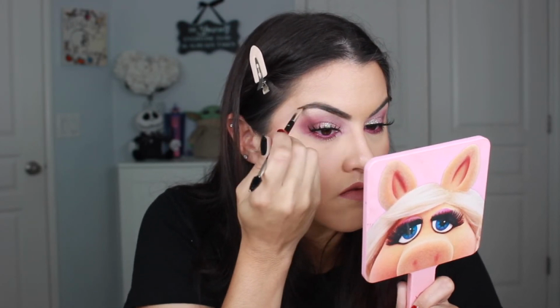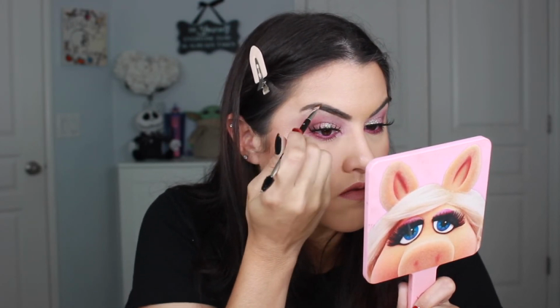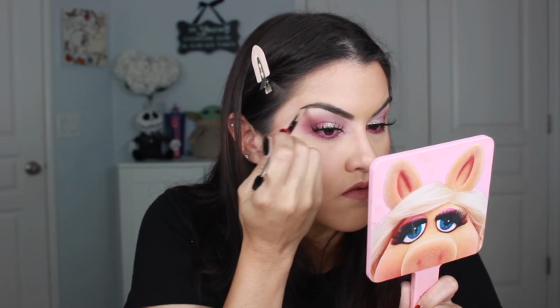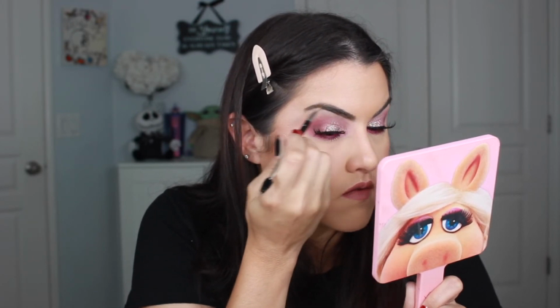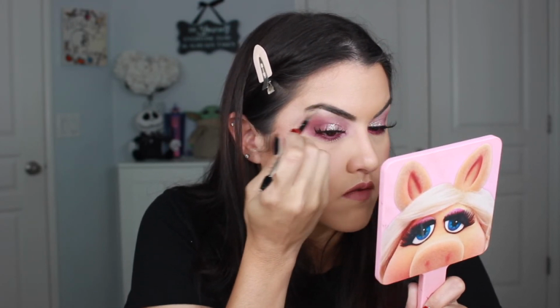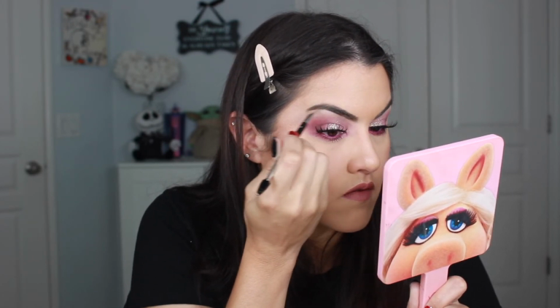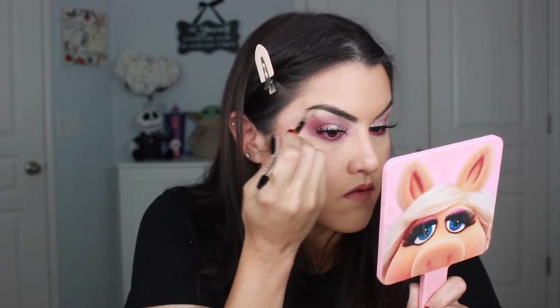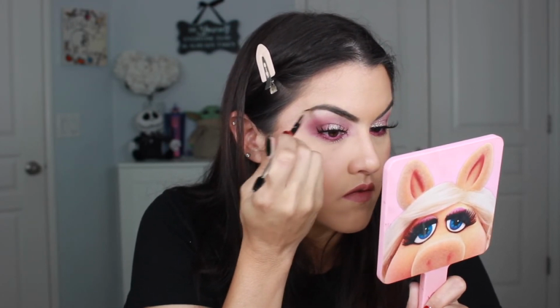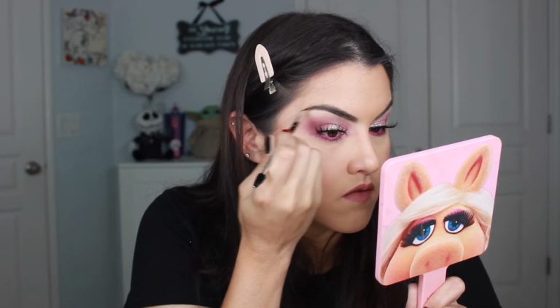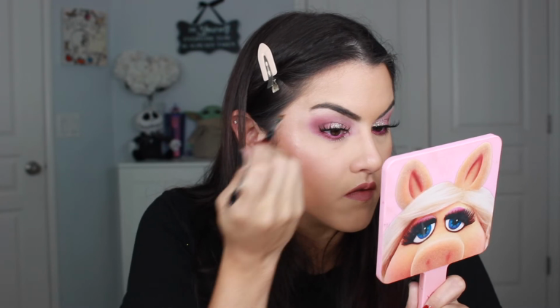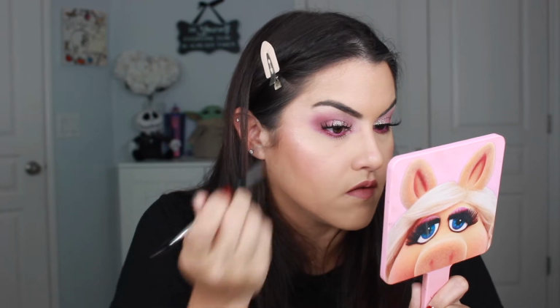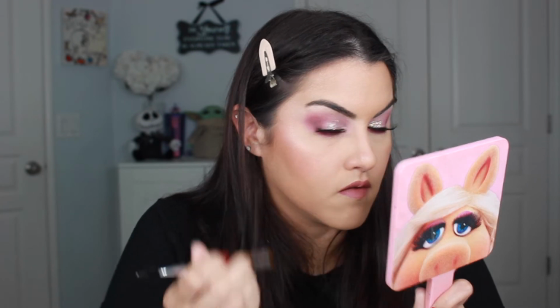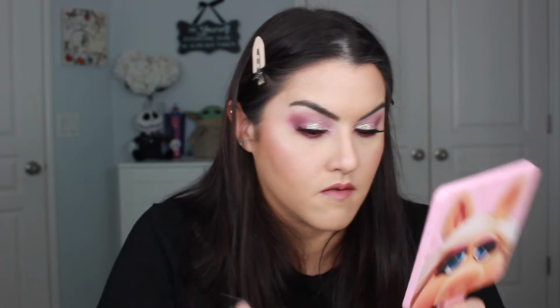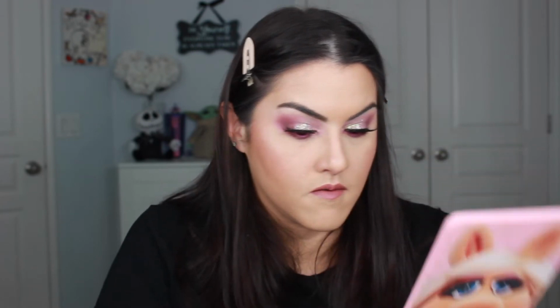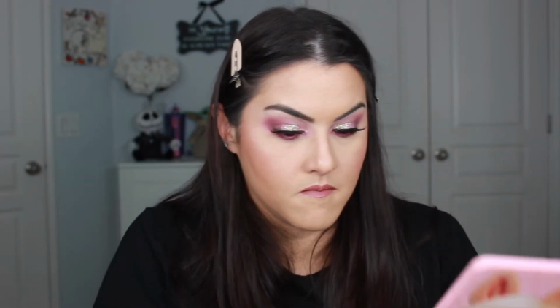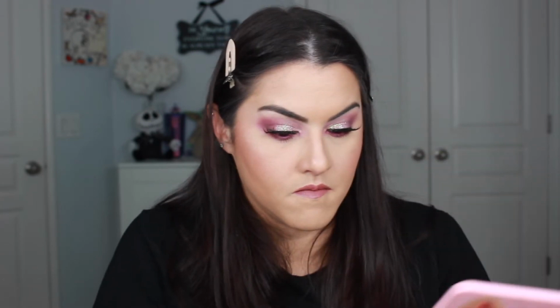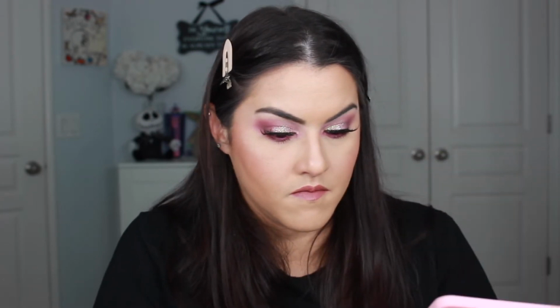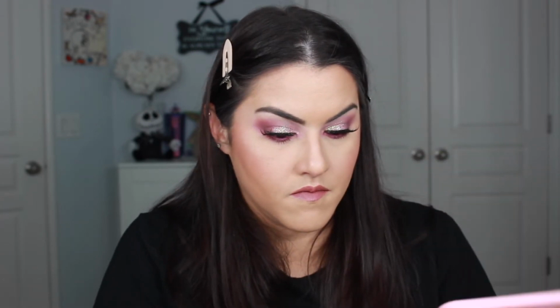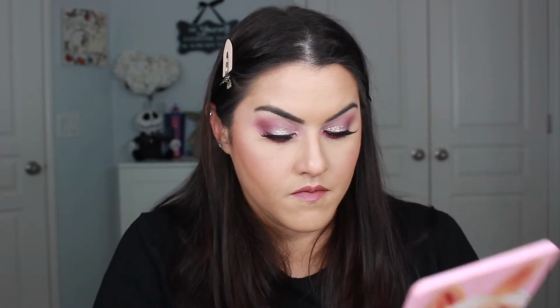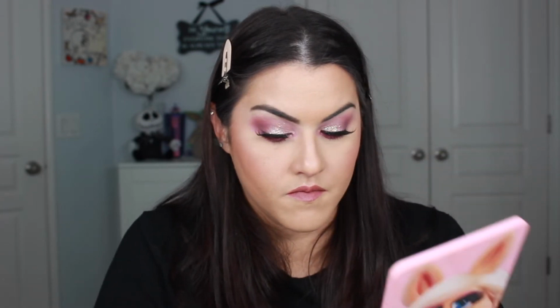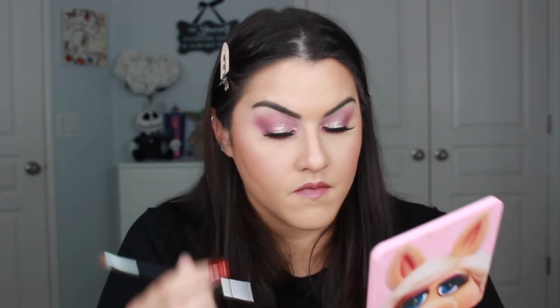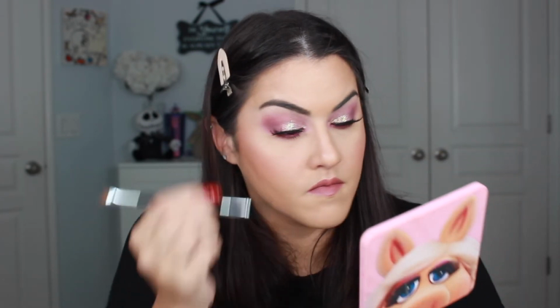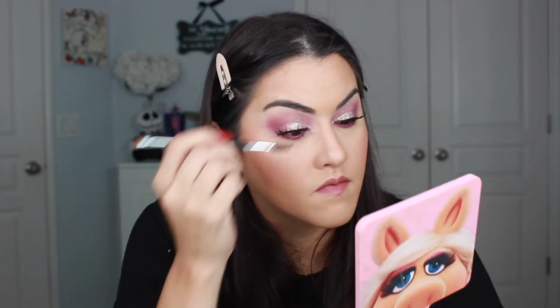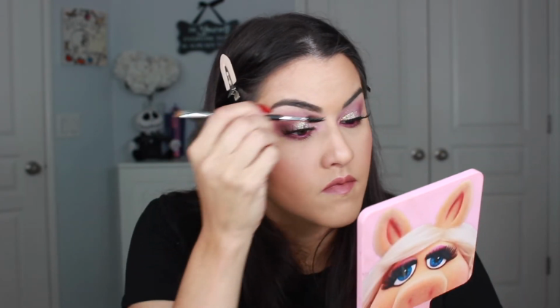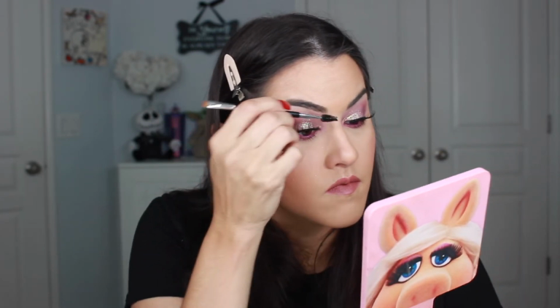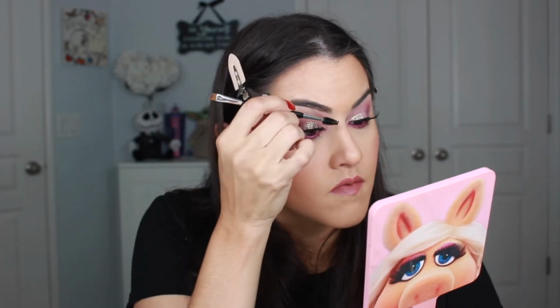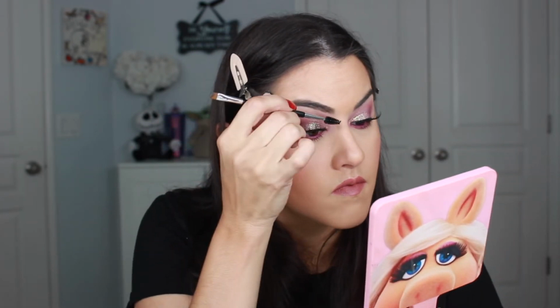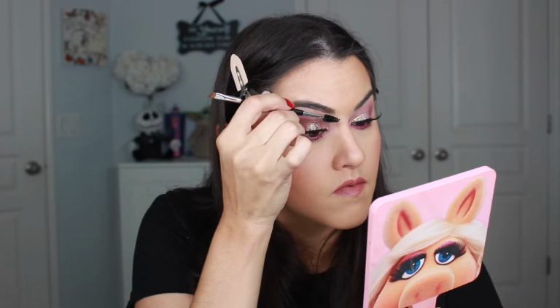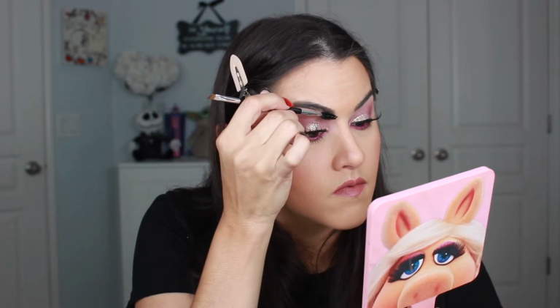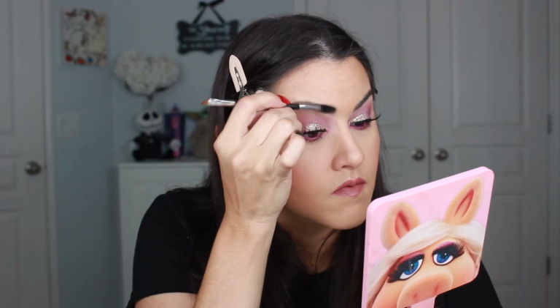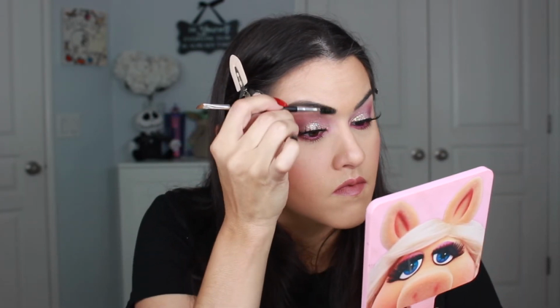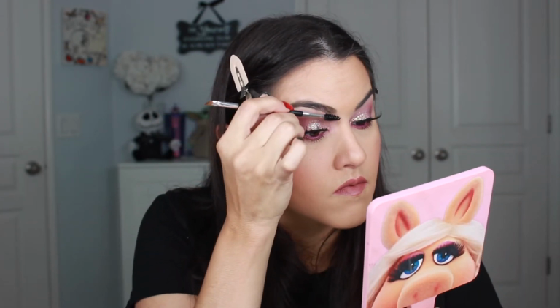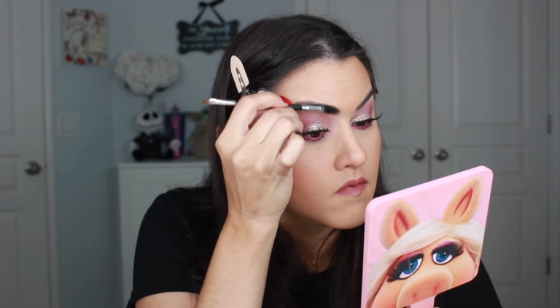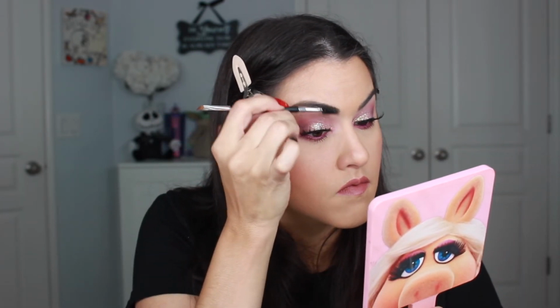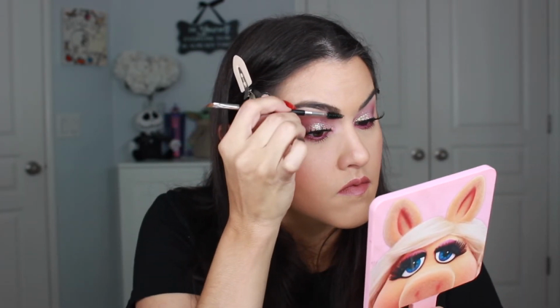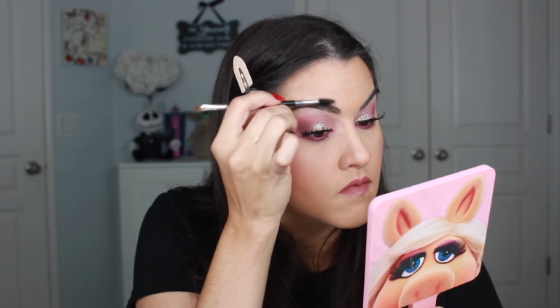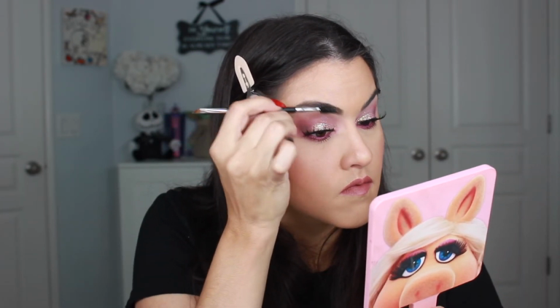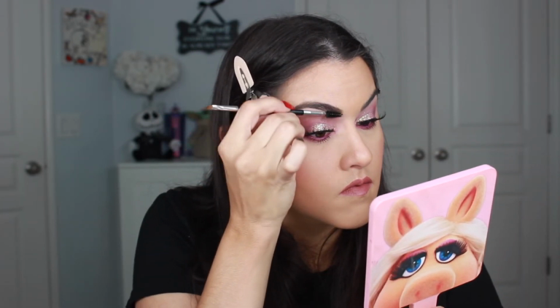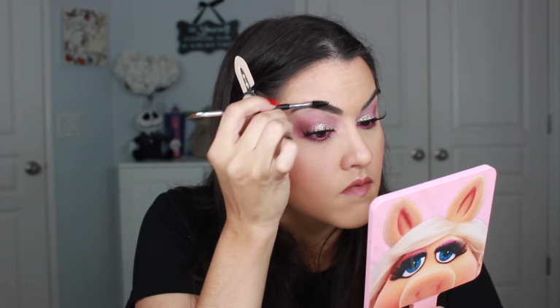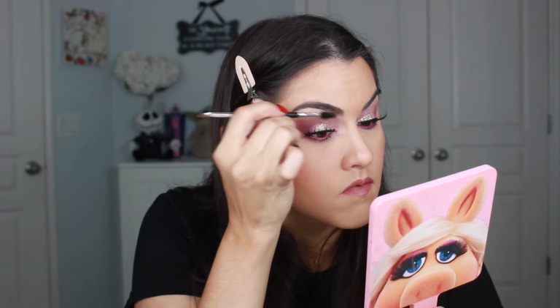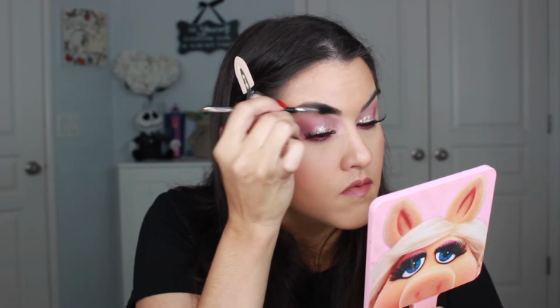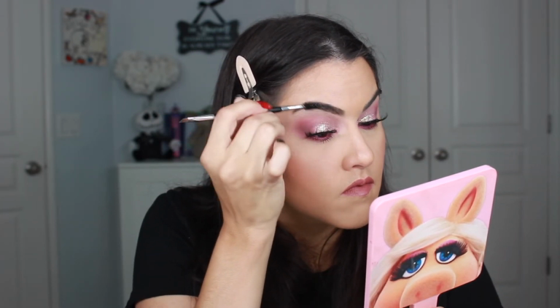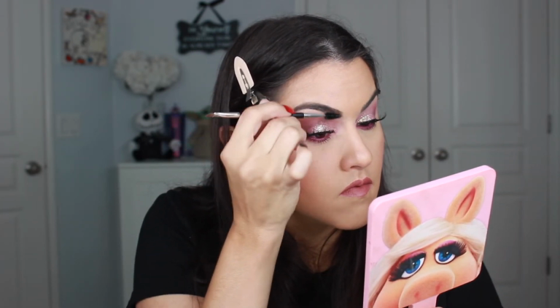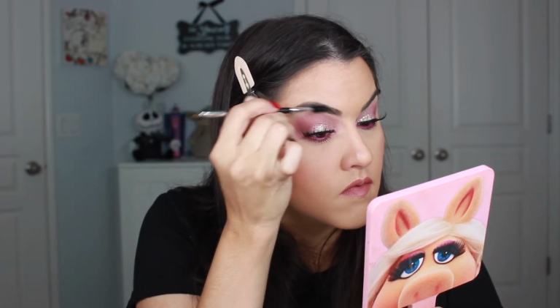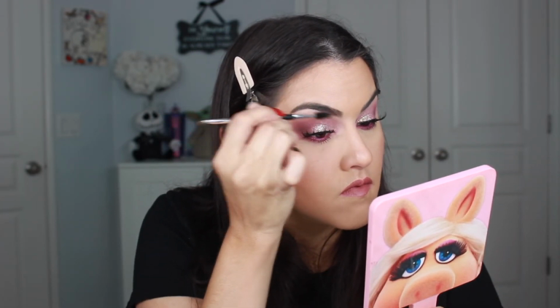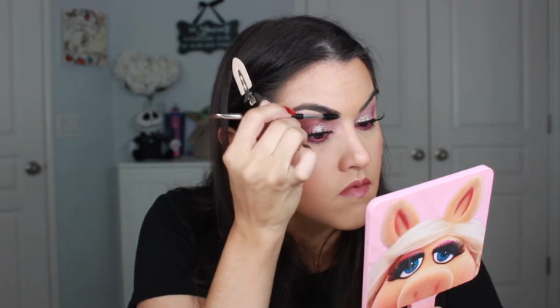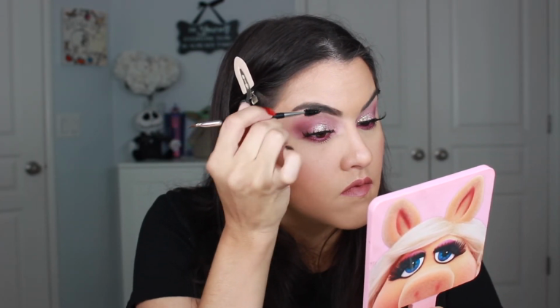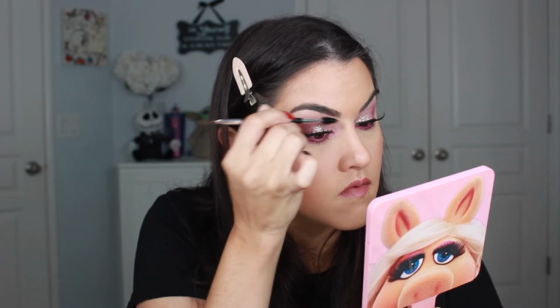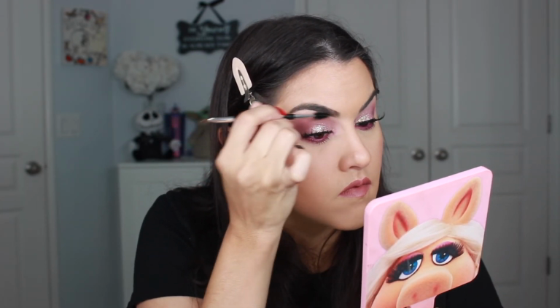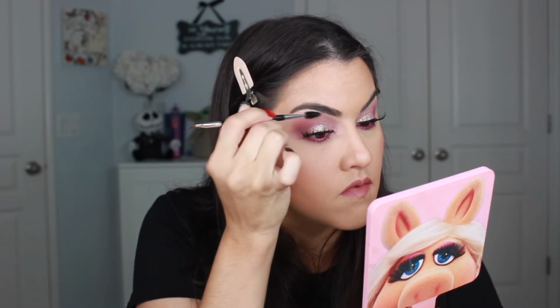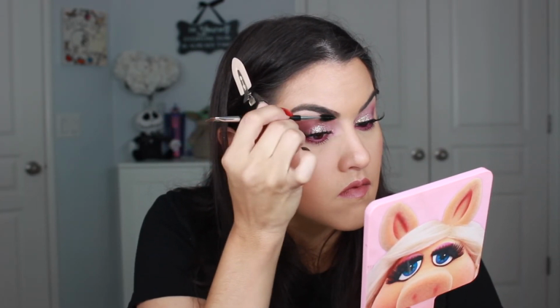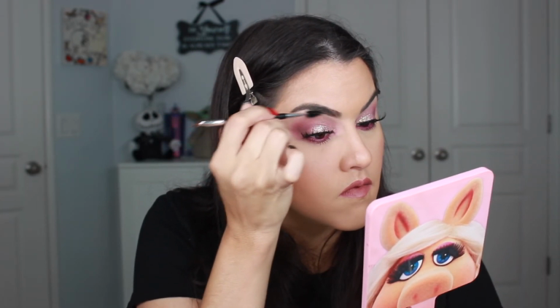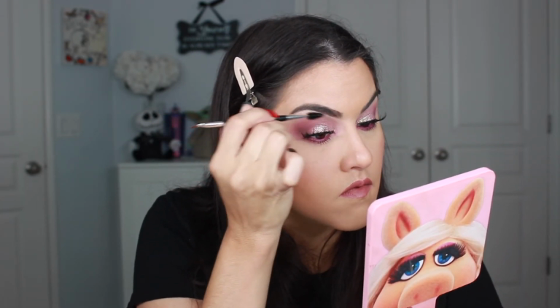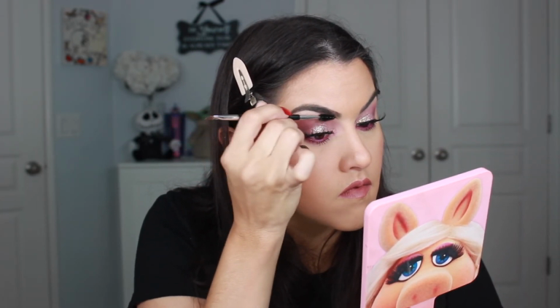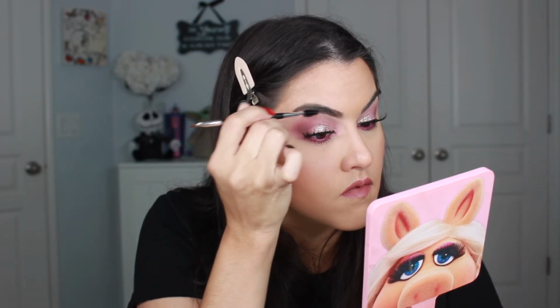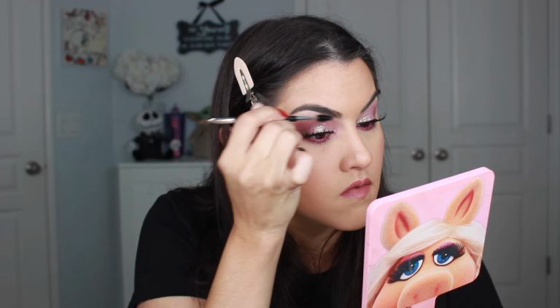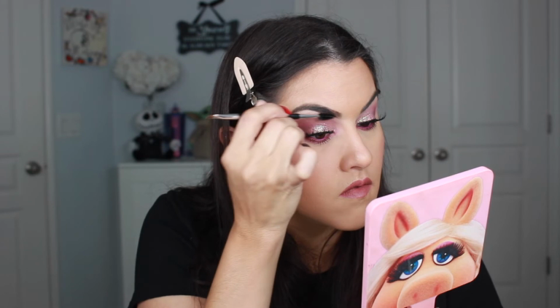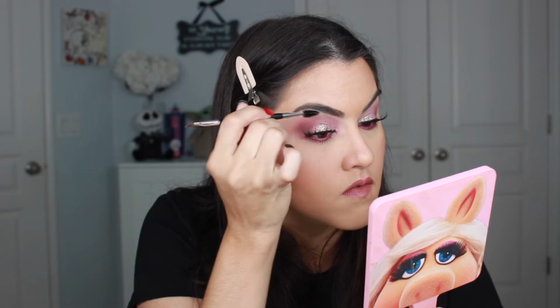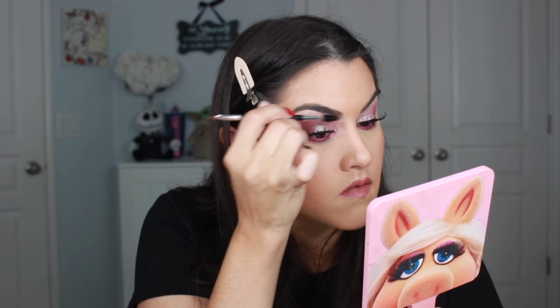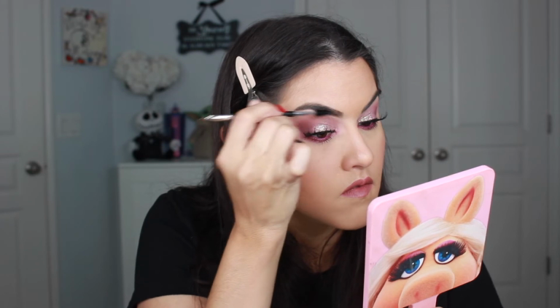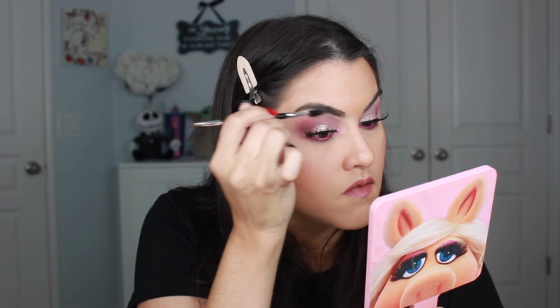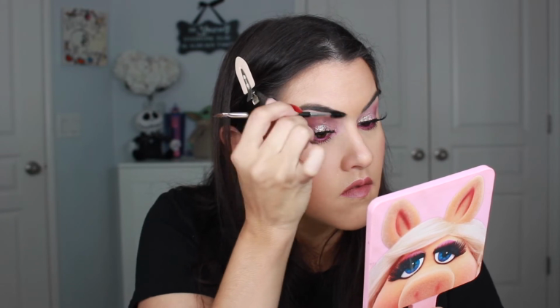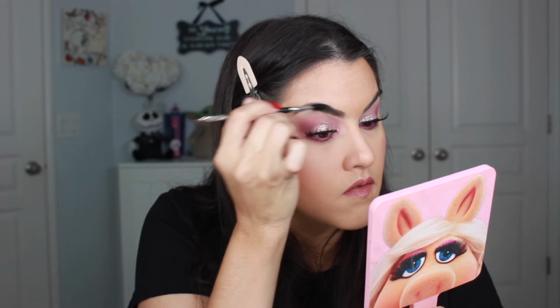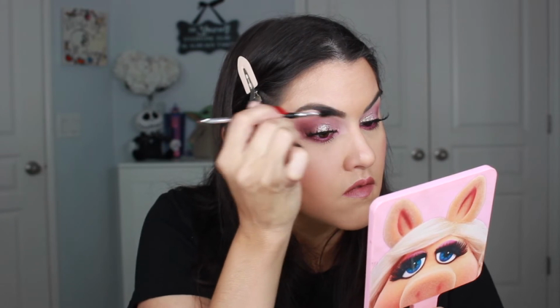I then take the spoolie. I love the shape of the spoolie and just run it and blend everything together.